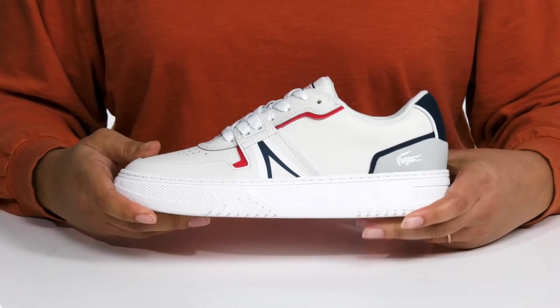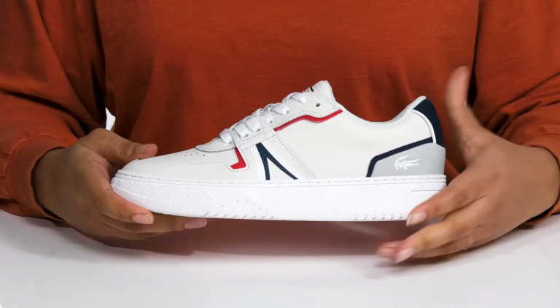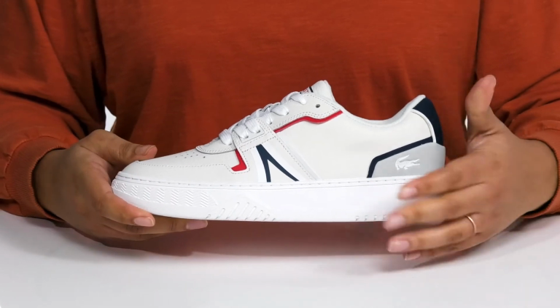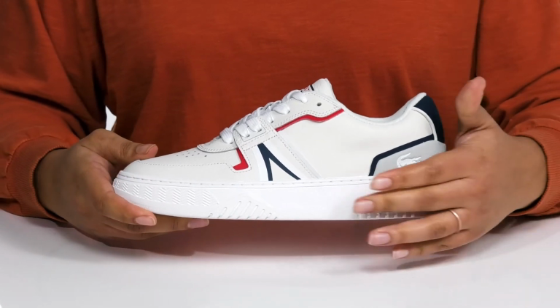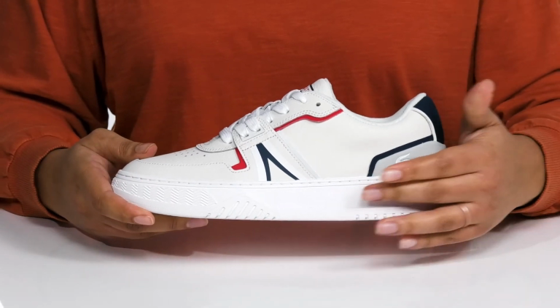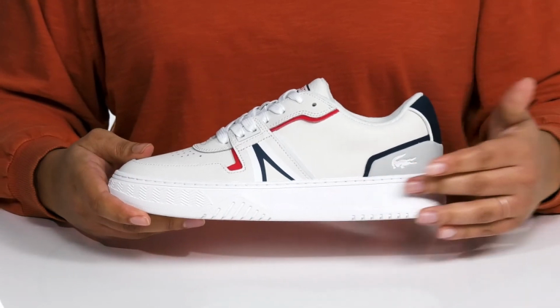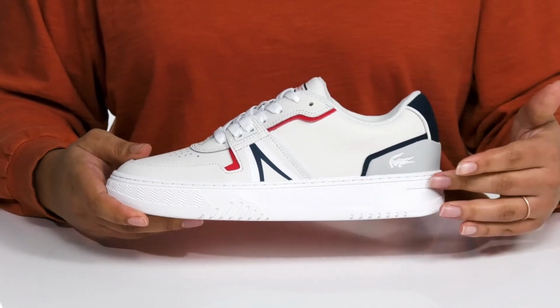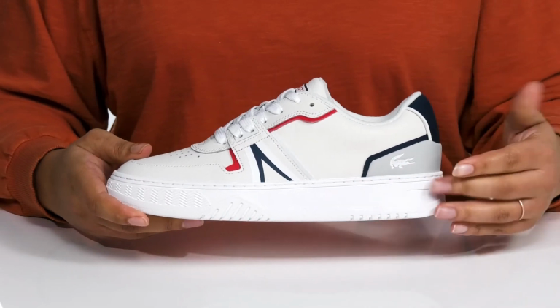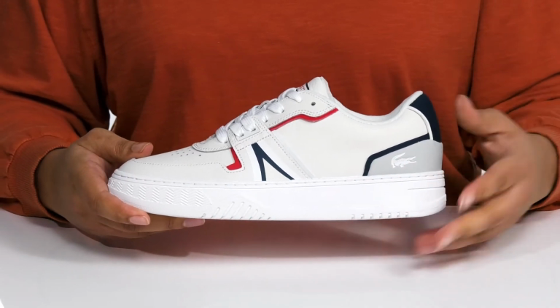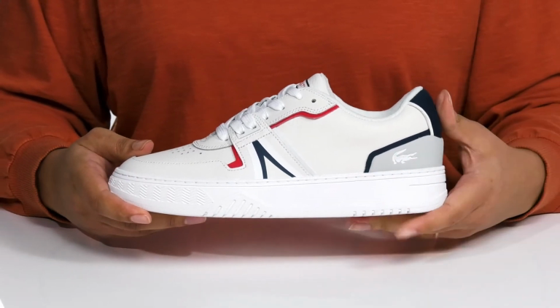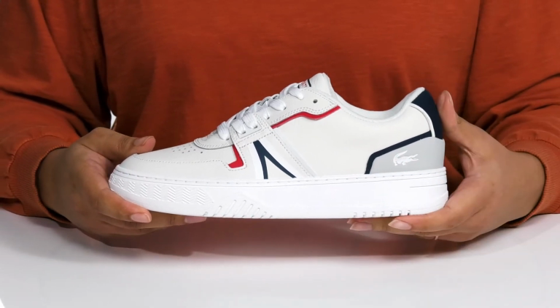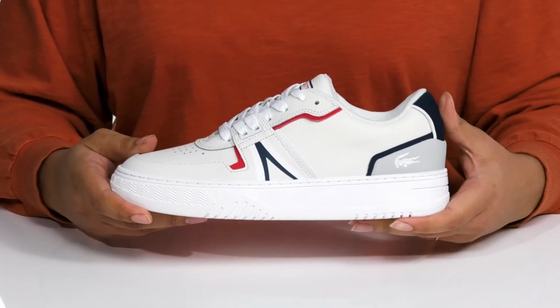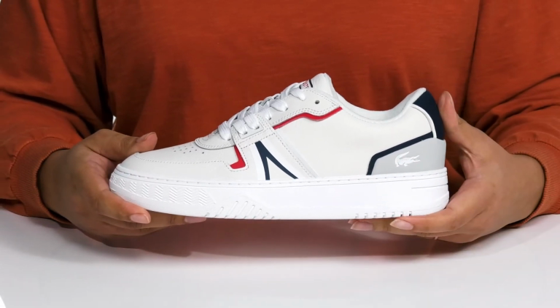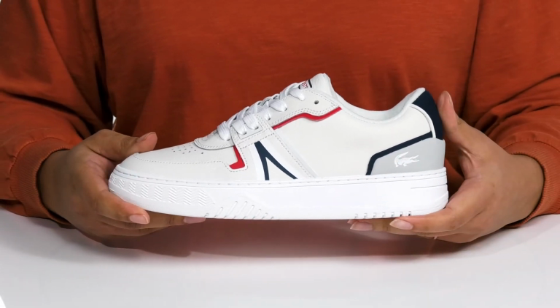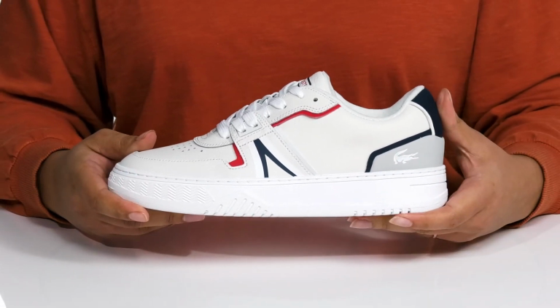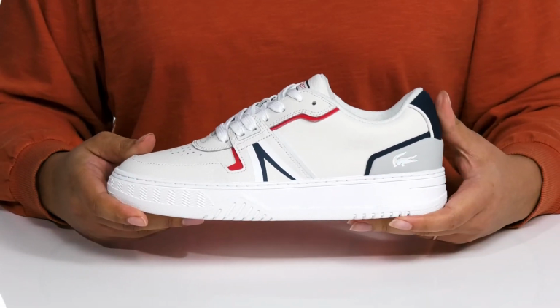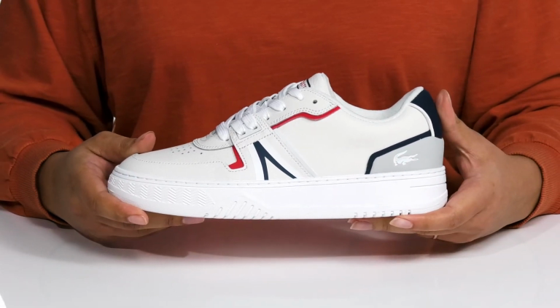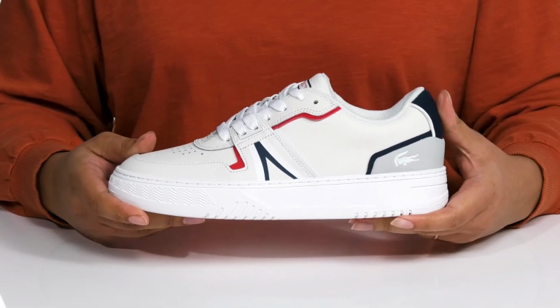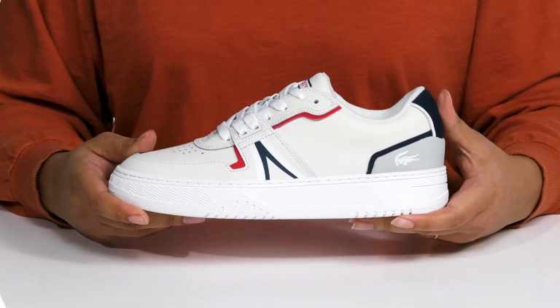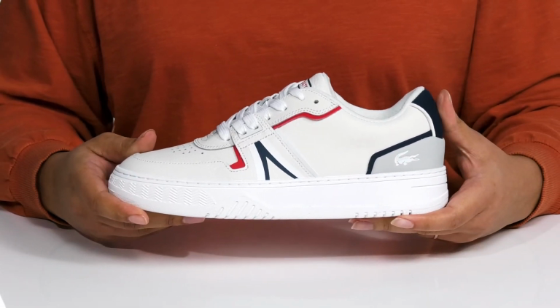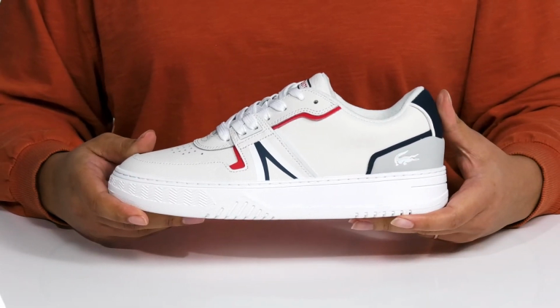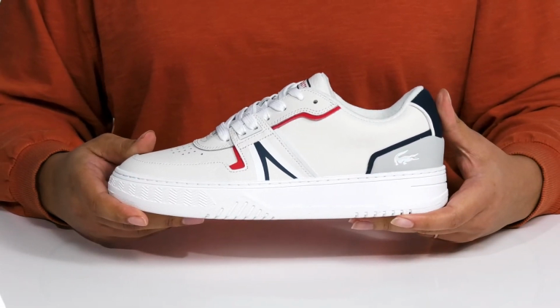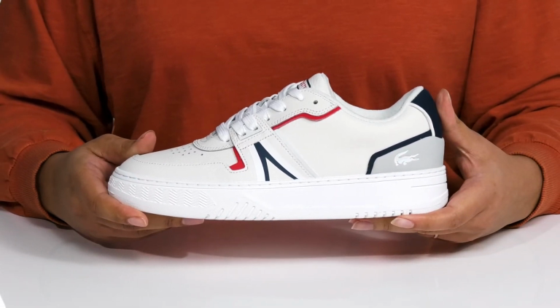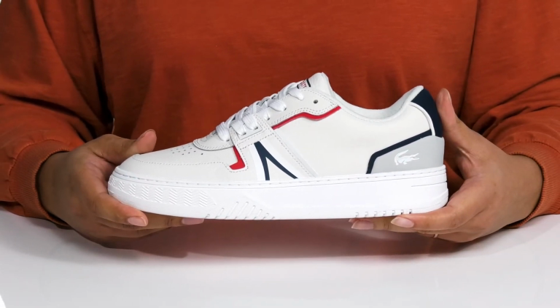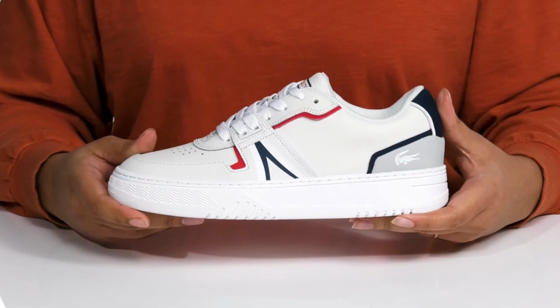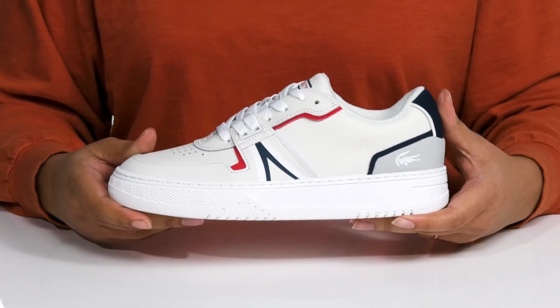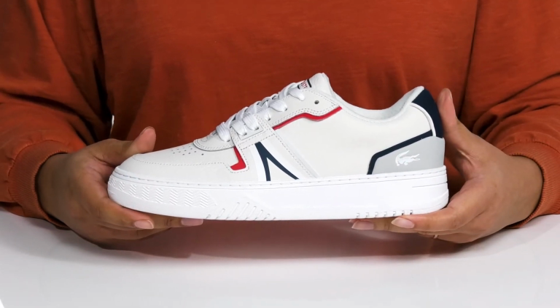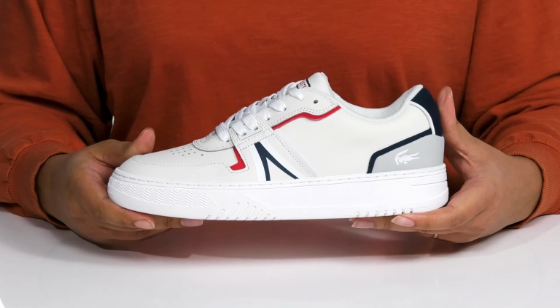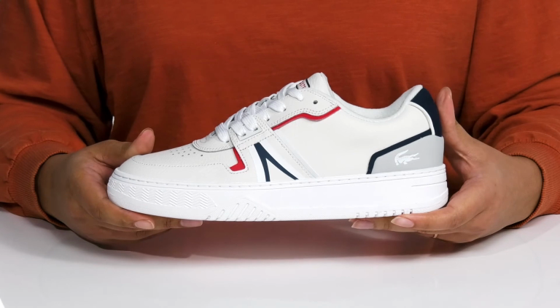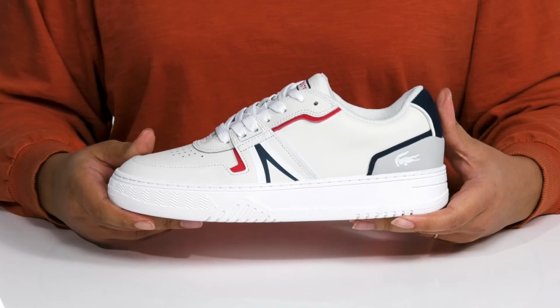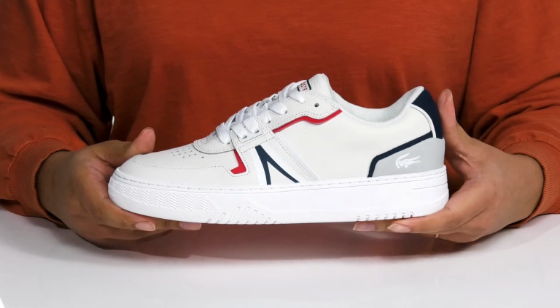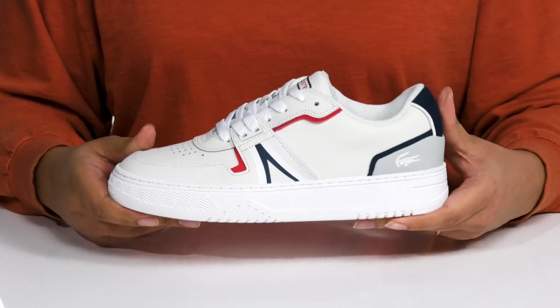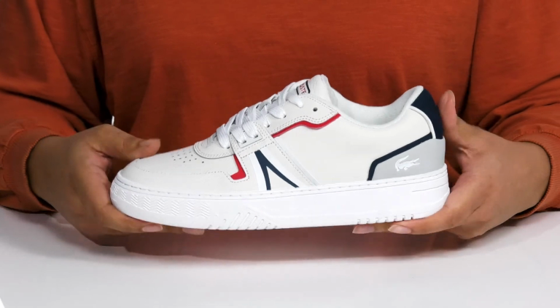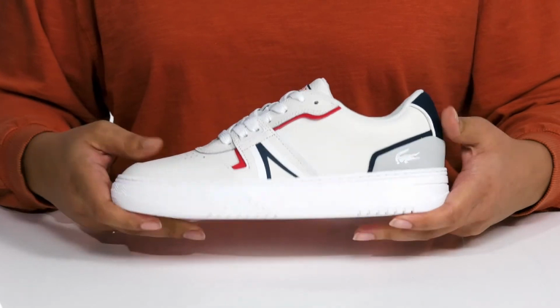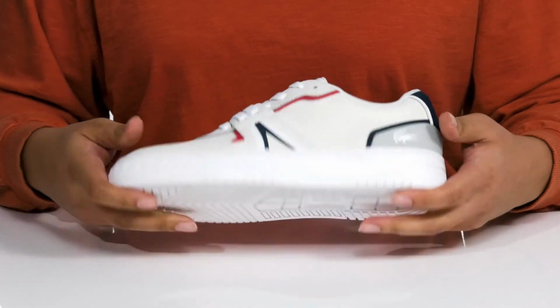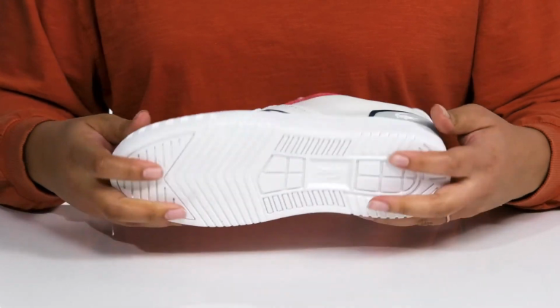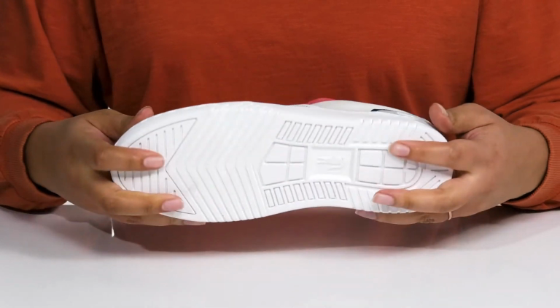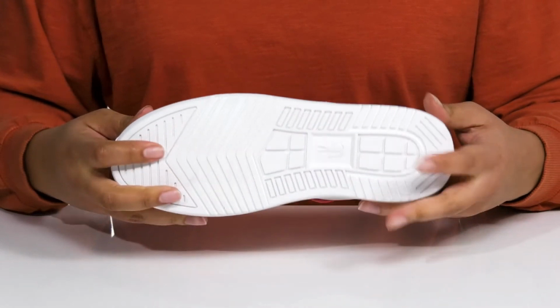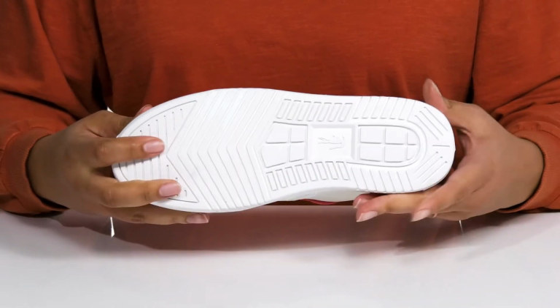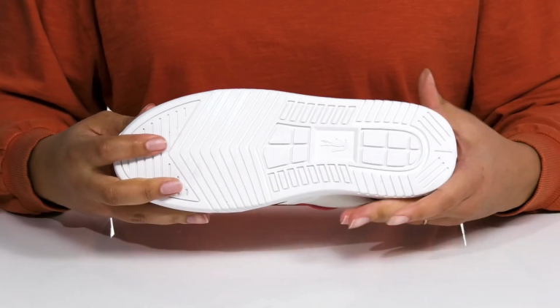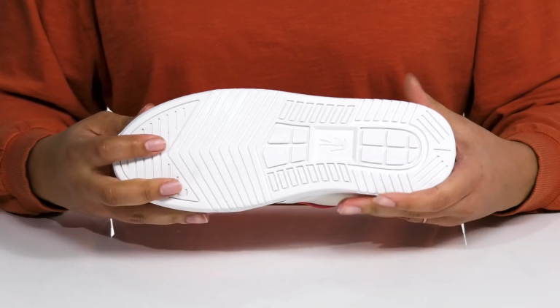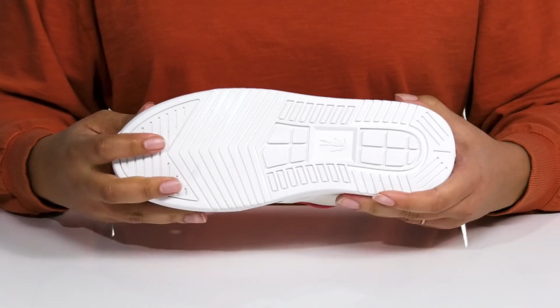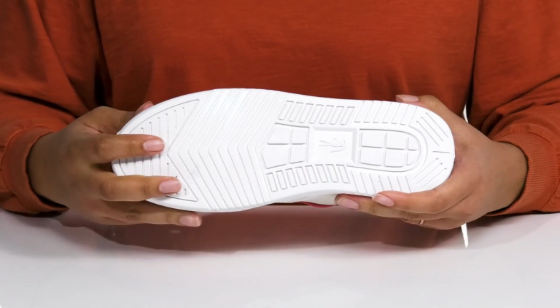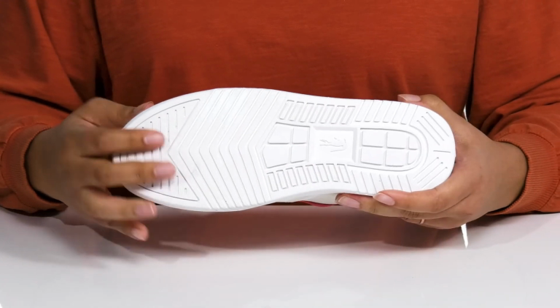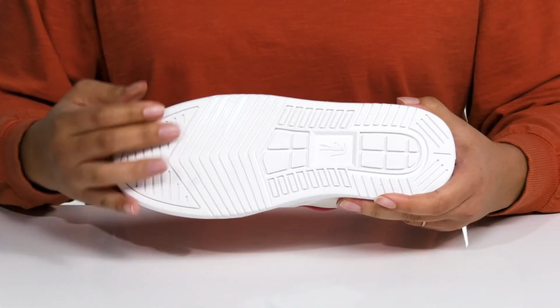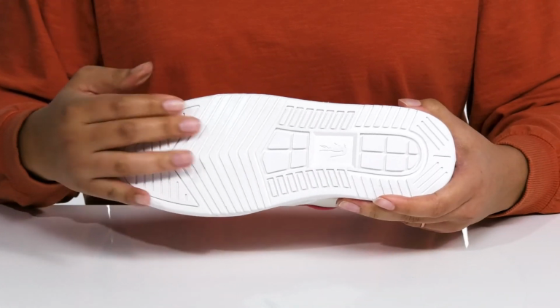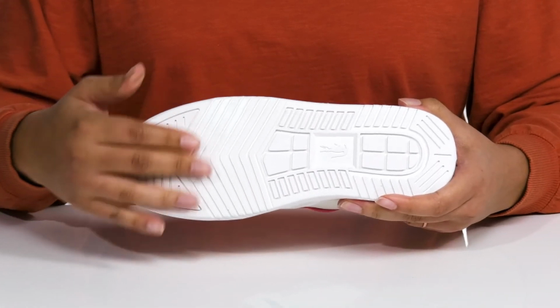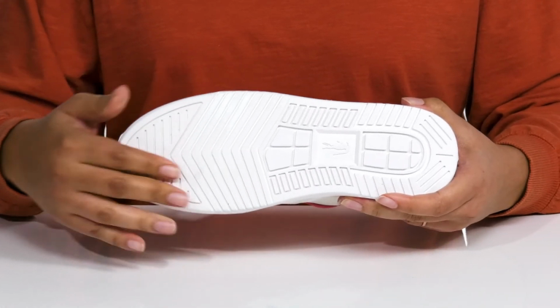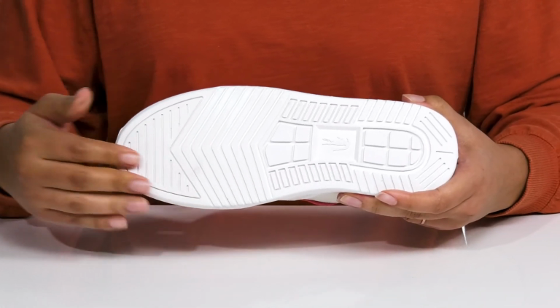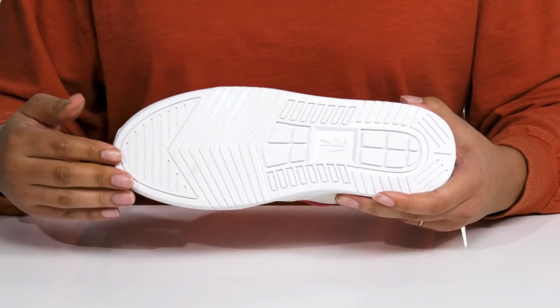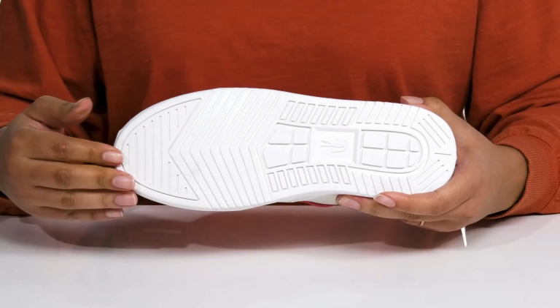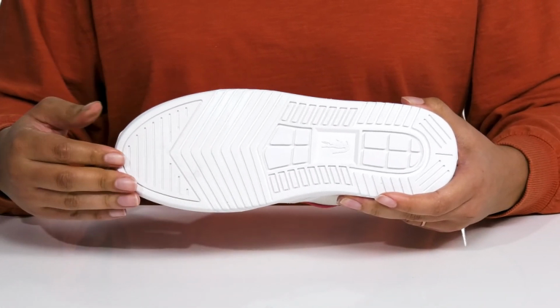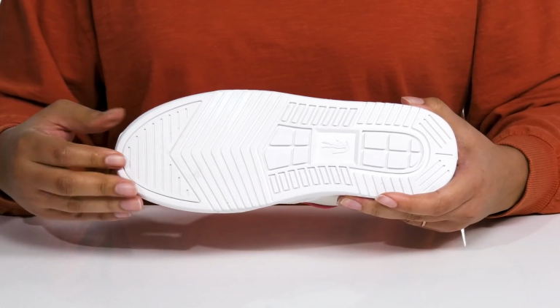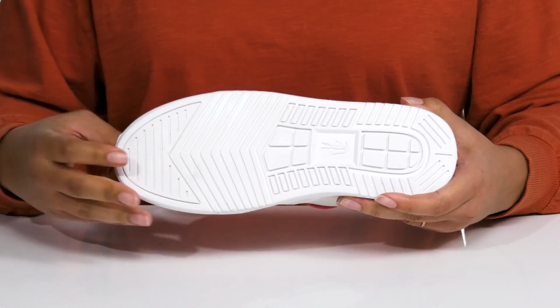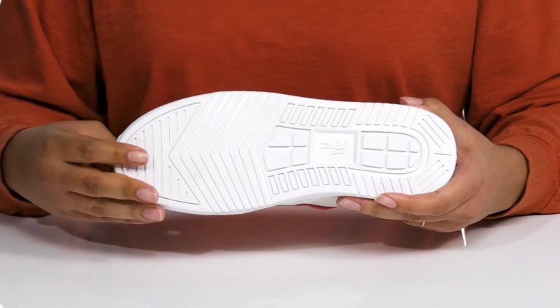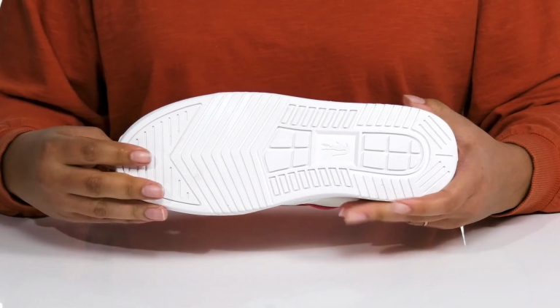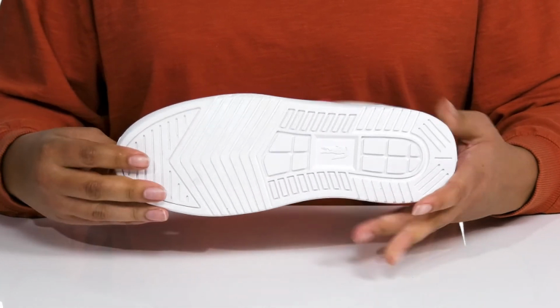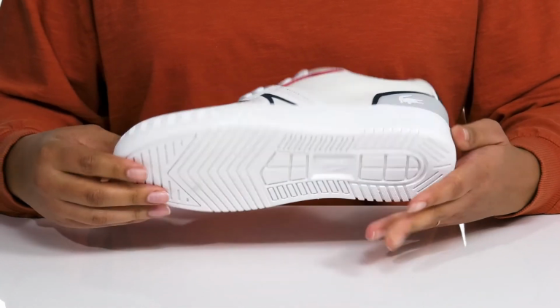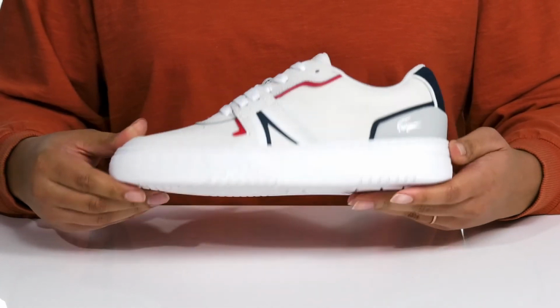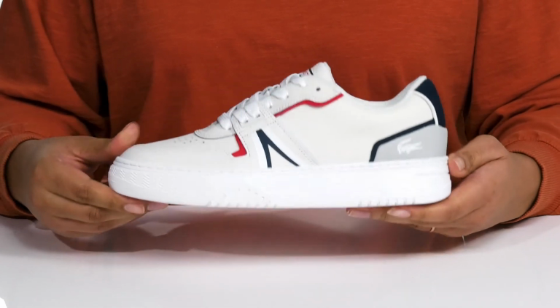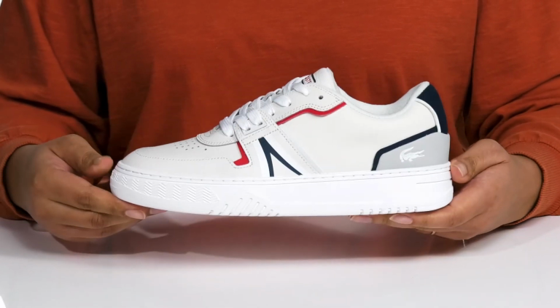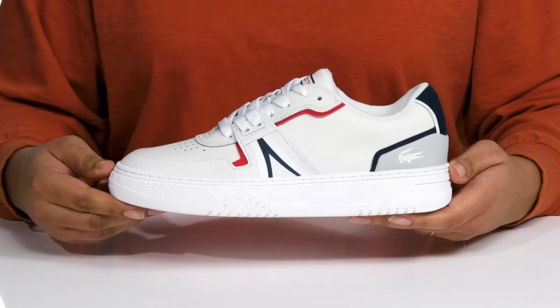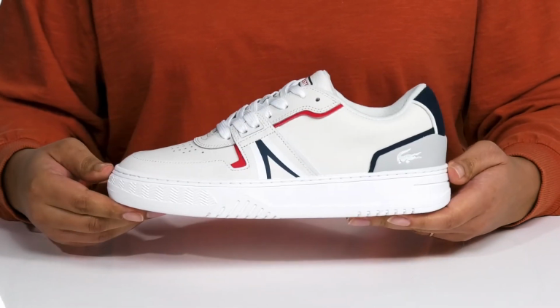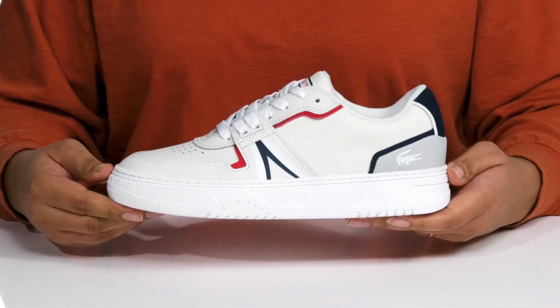The midsole has a sturdy build that's made to last, and you'll get a little boost in height from the platform. It's all on top of a durable man-made outsole that is grippy to keep you stable.